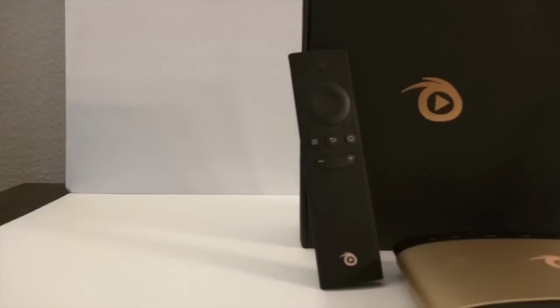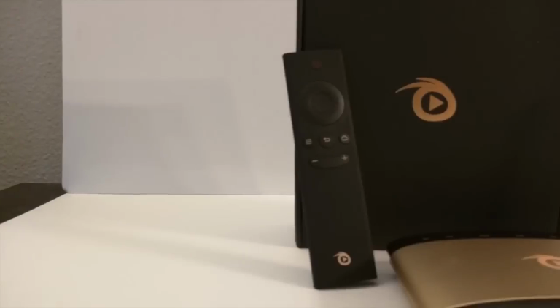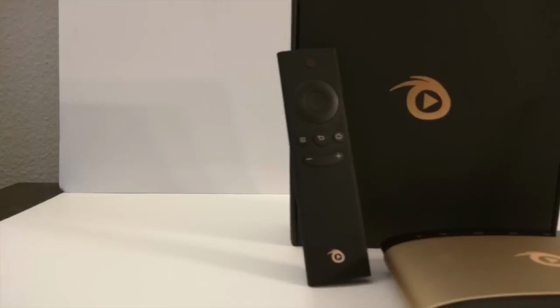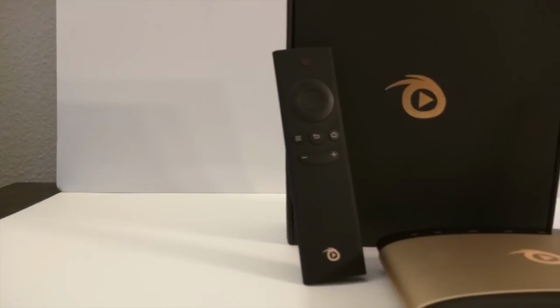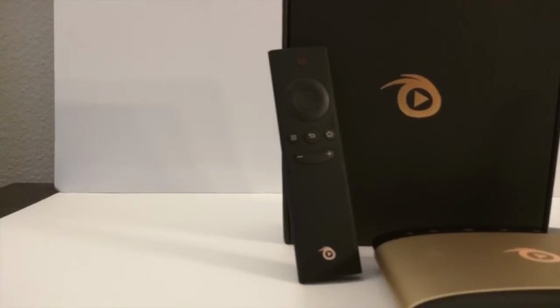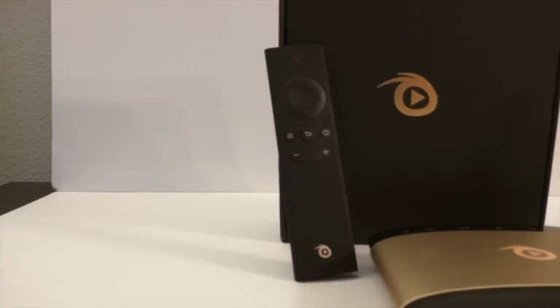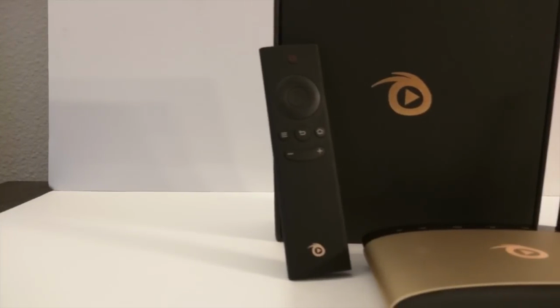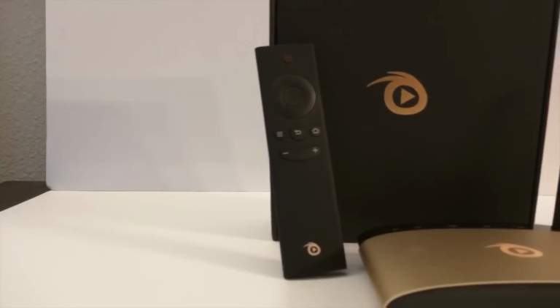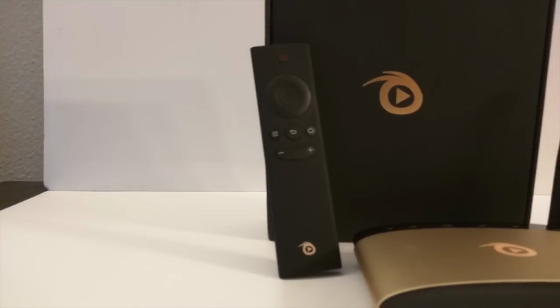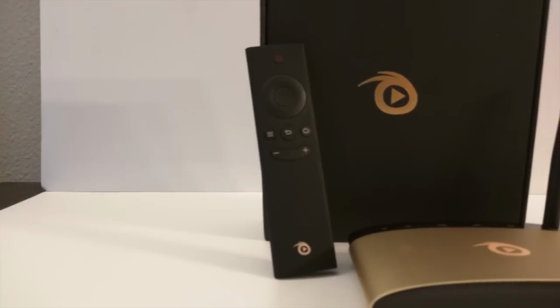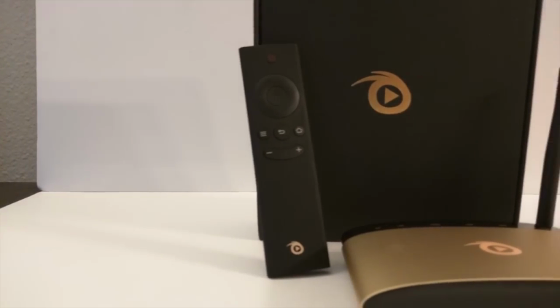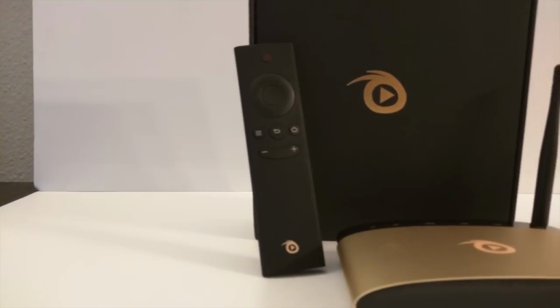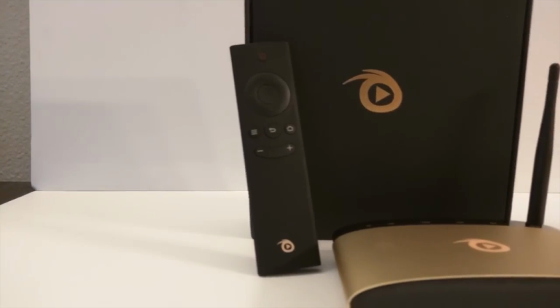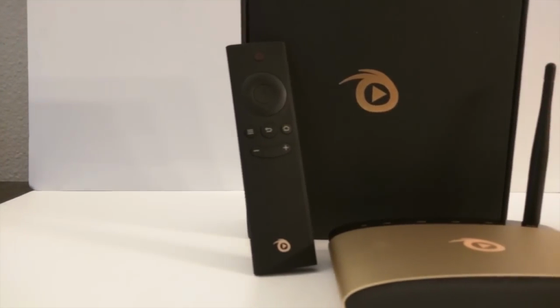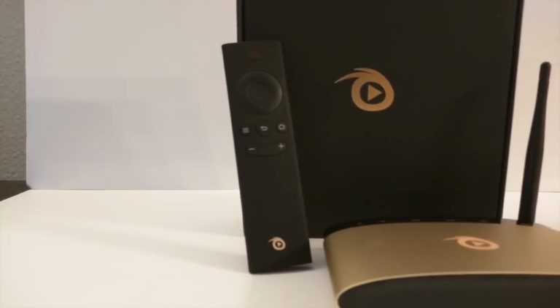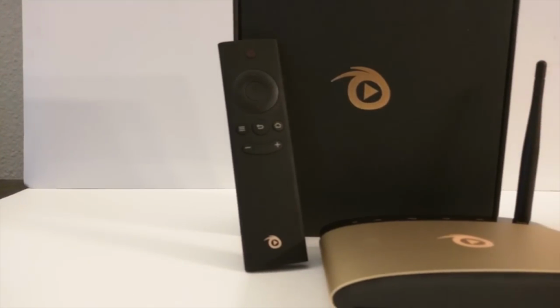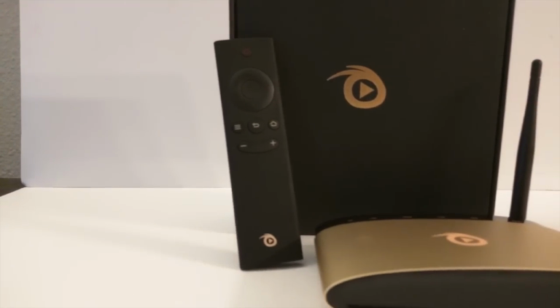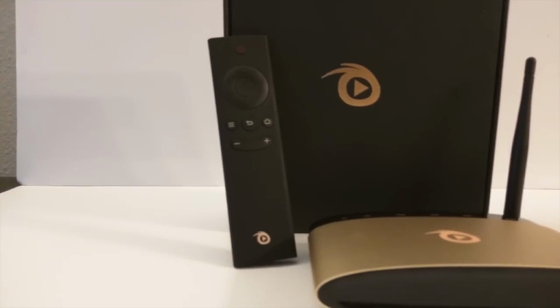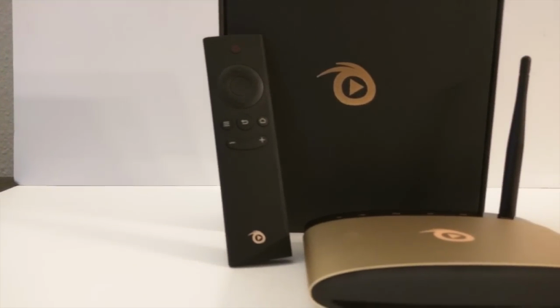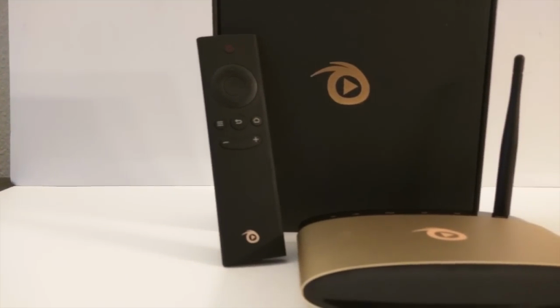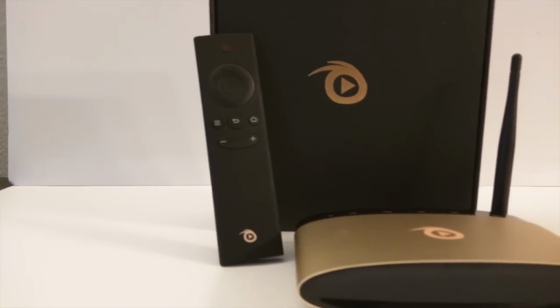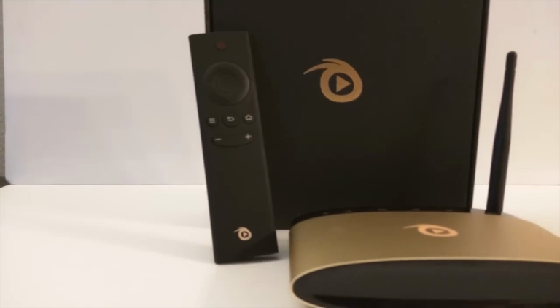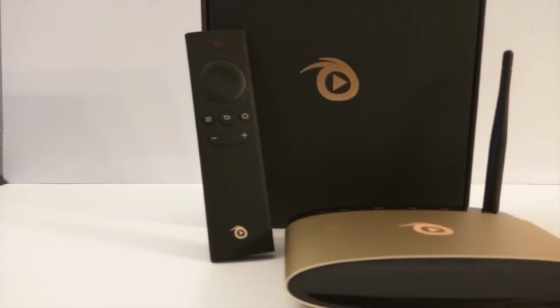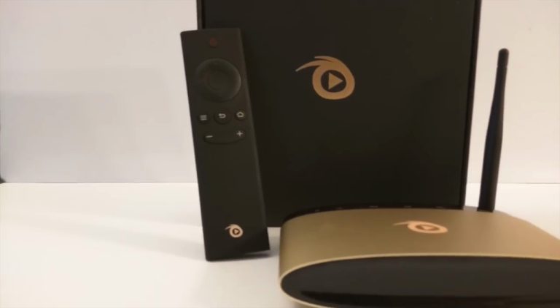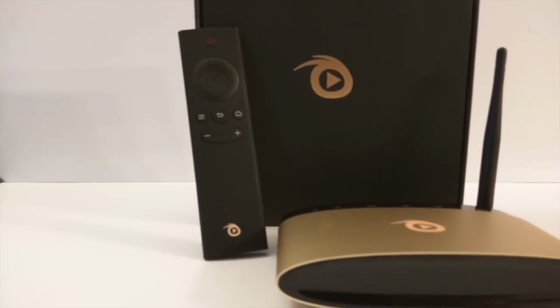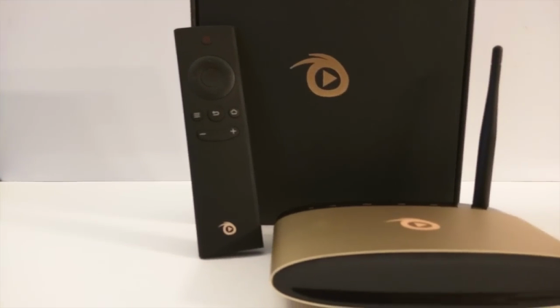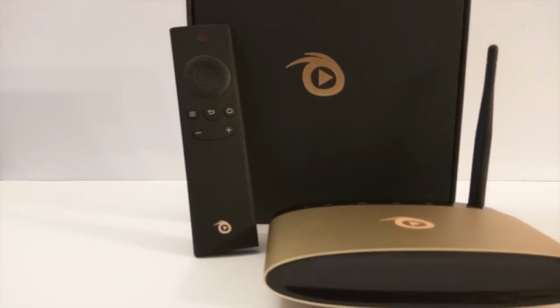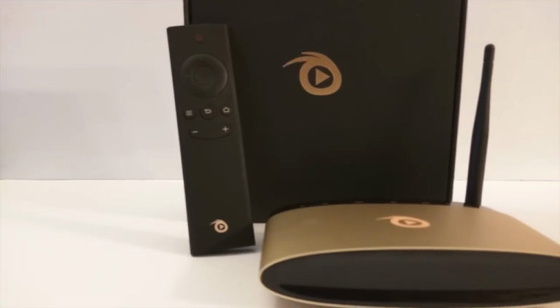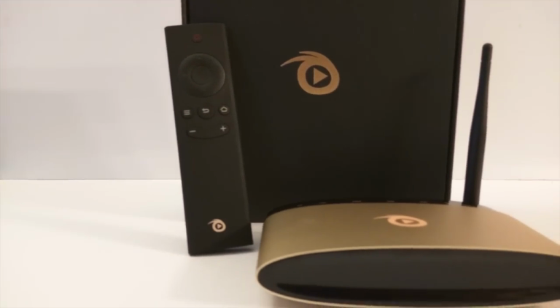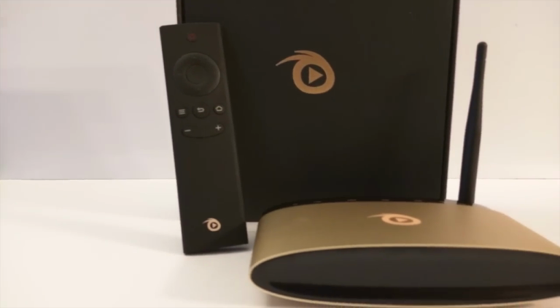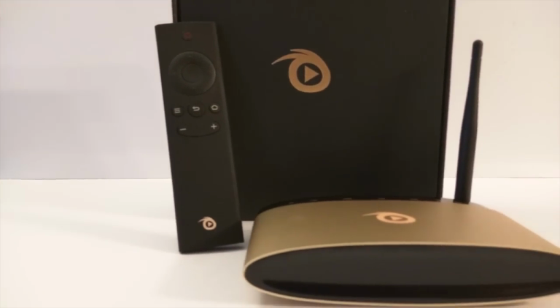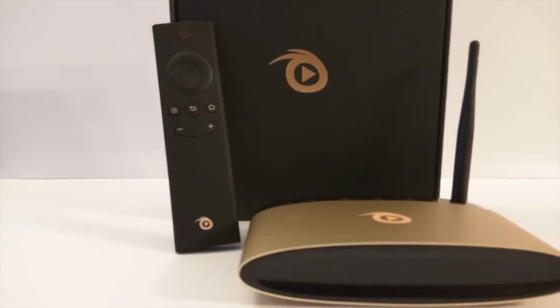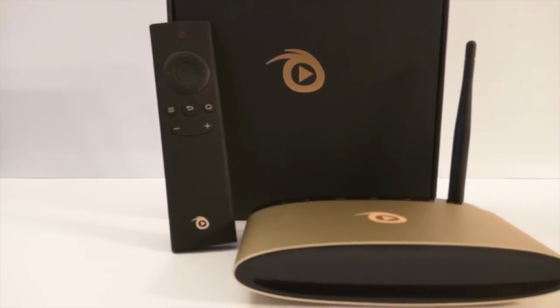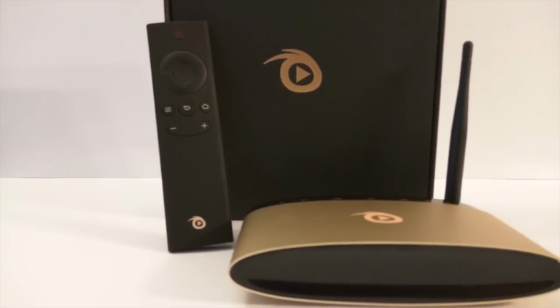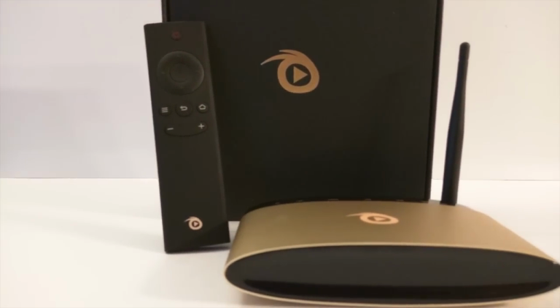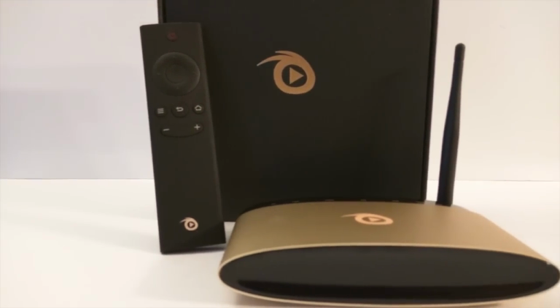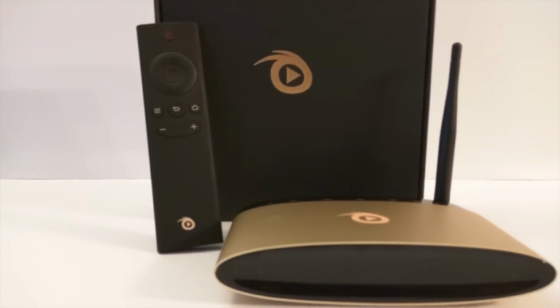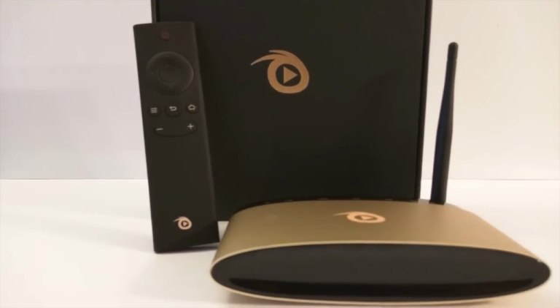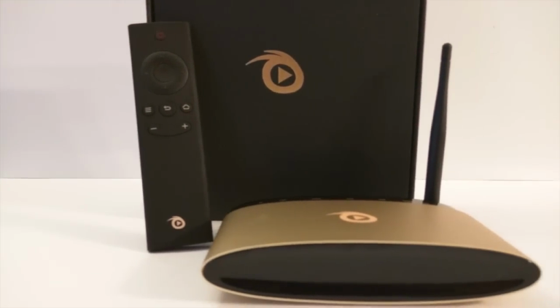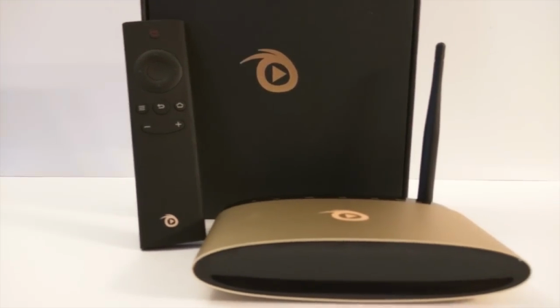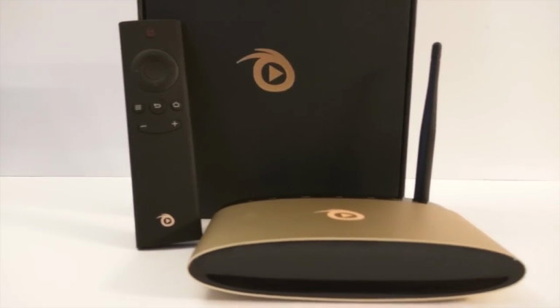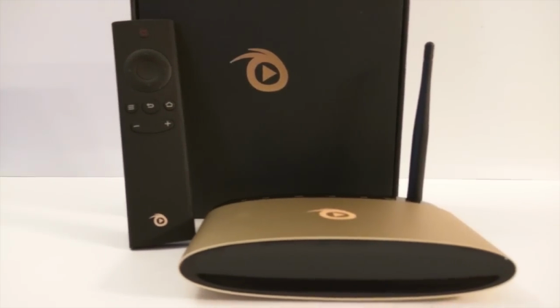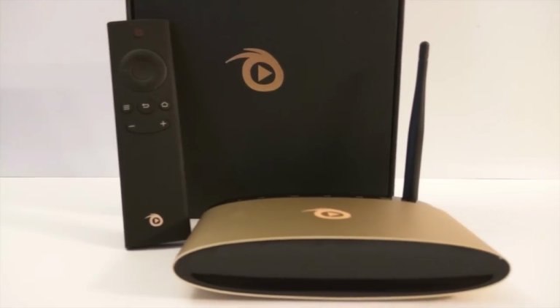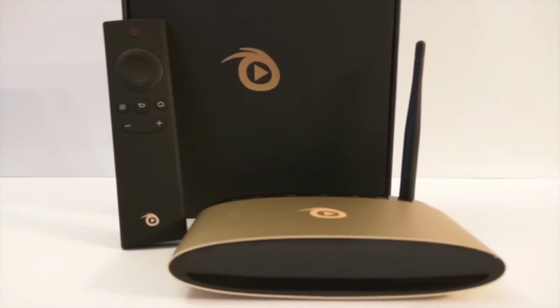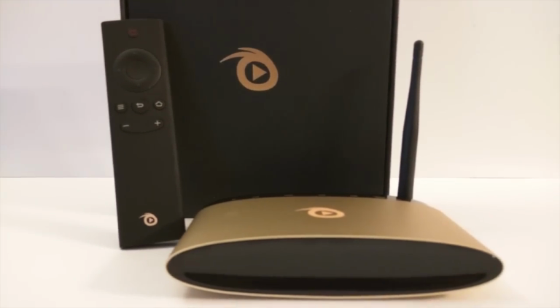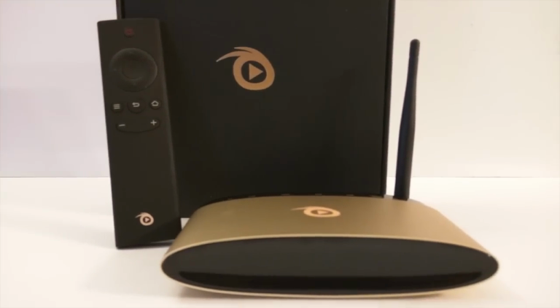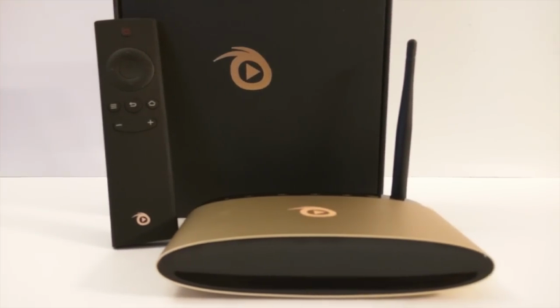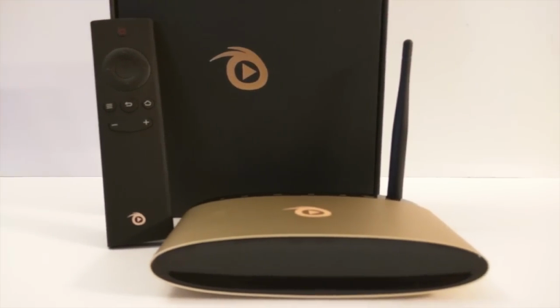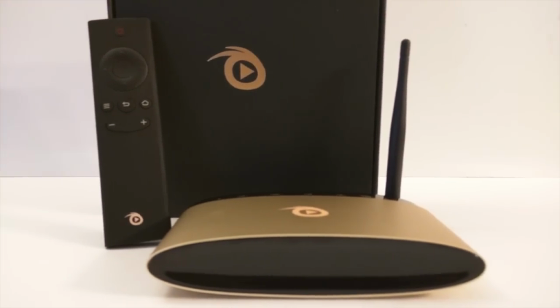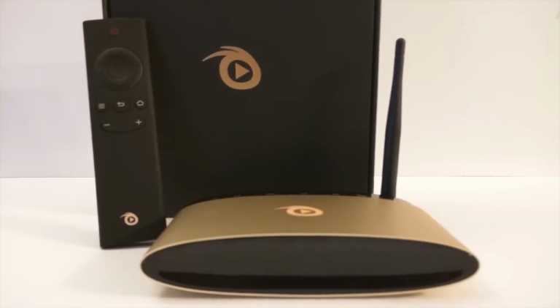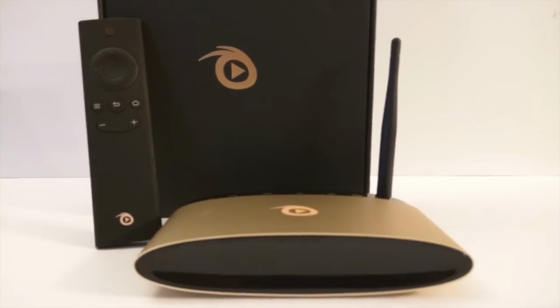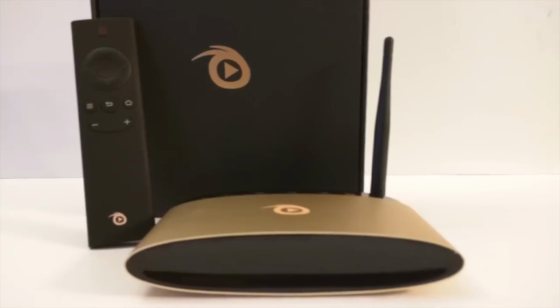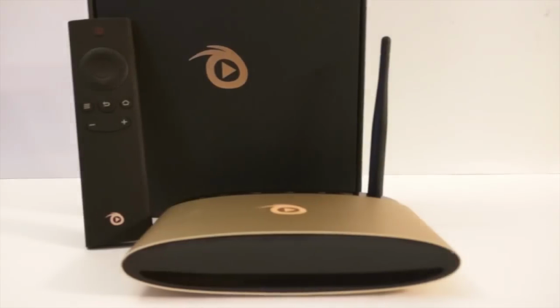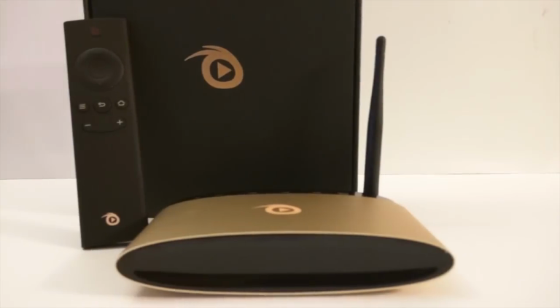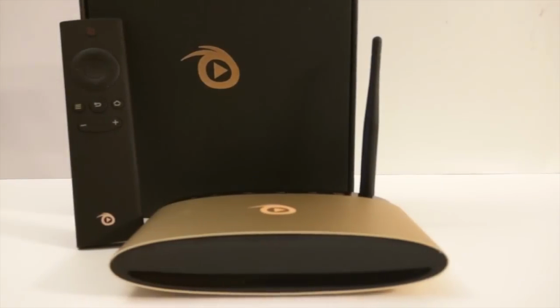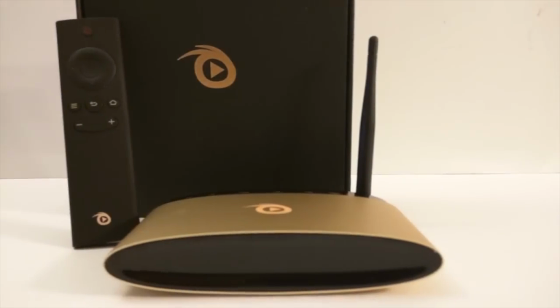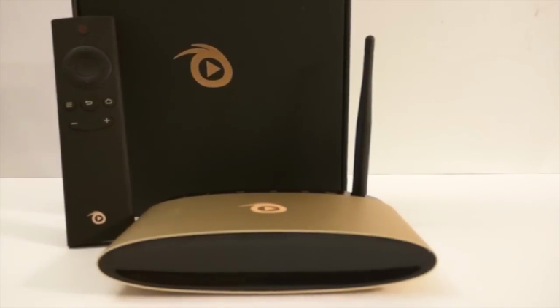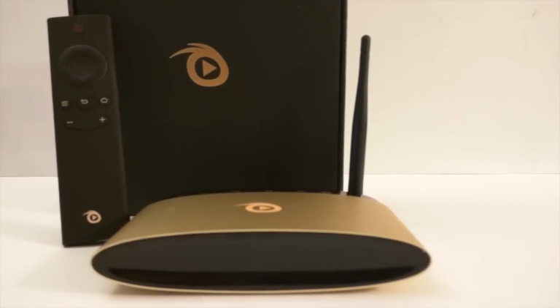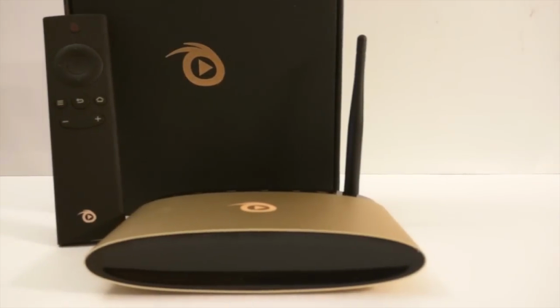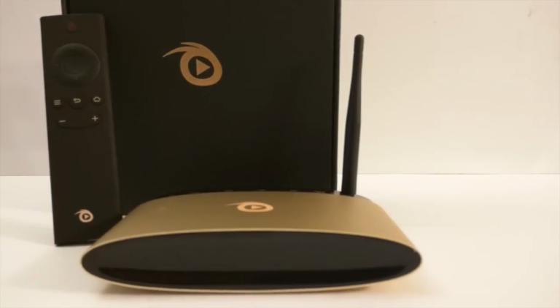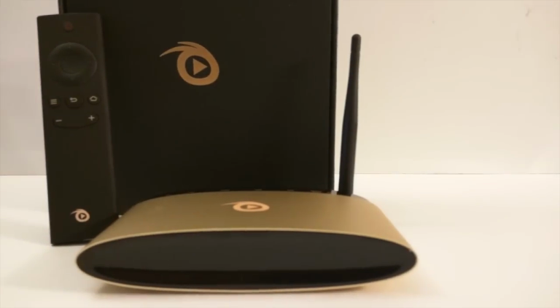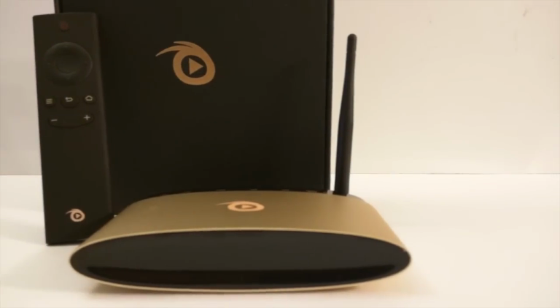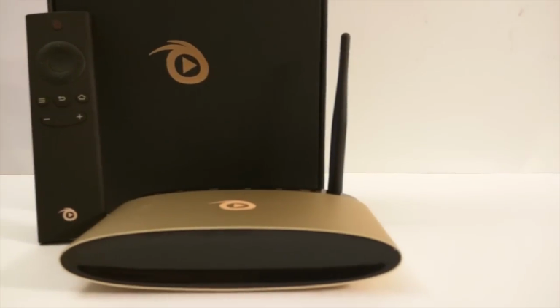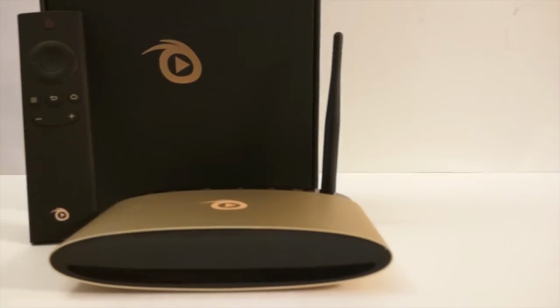A new company called Vidon has released their first Vidon device. Let's take it for a spin in this review.